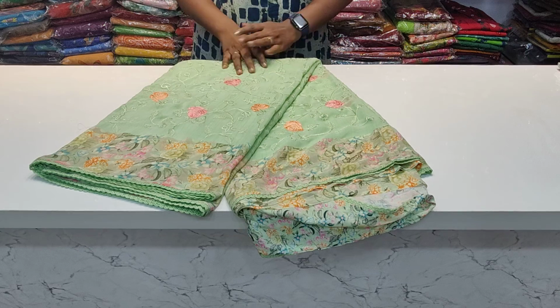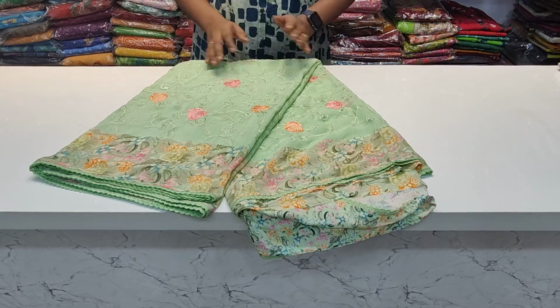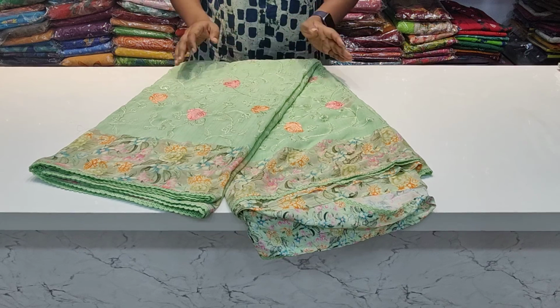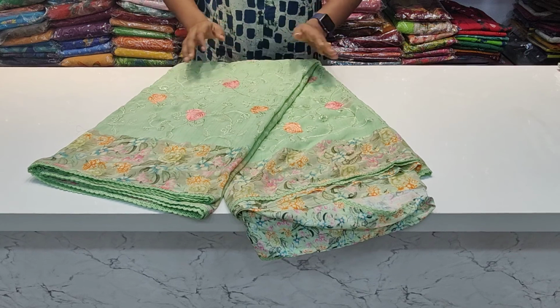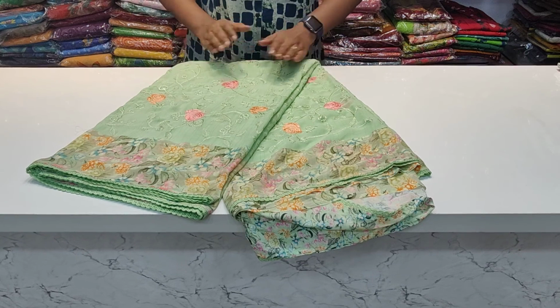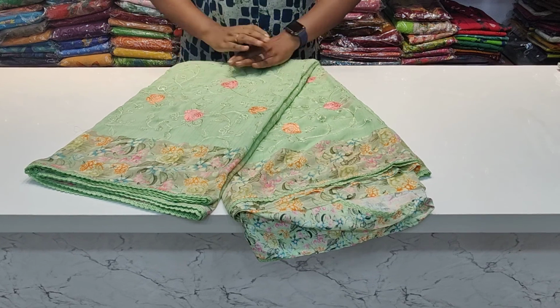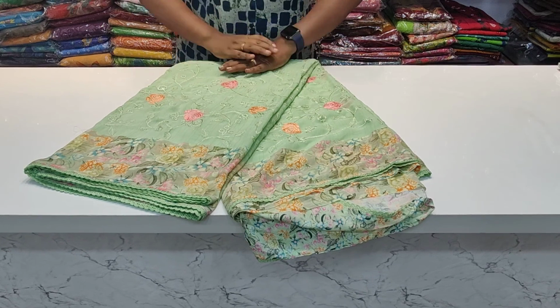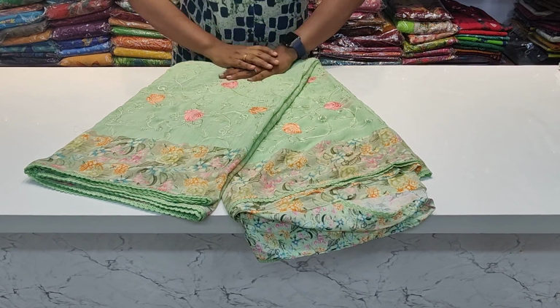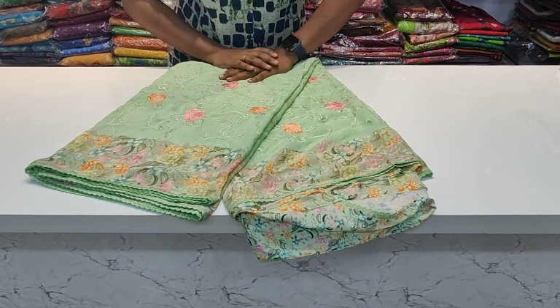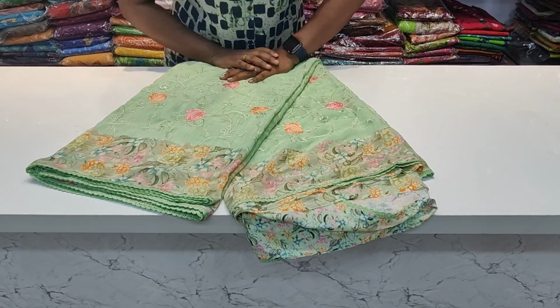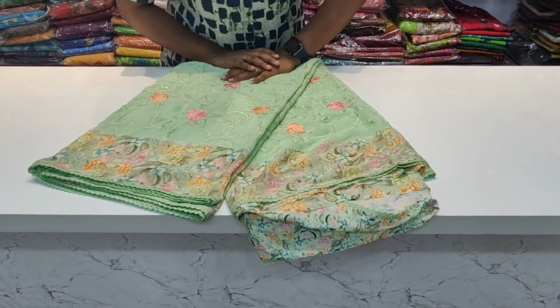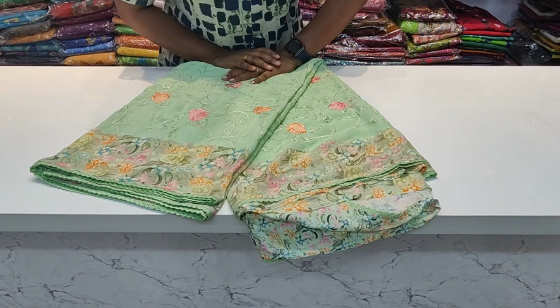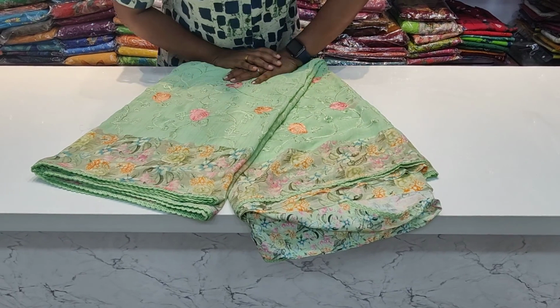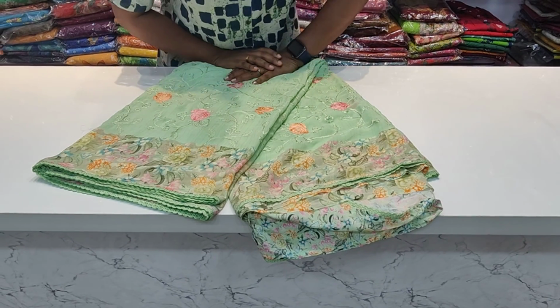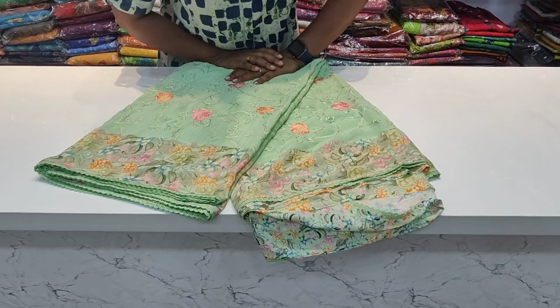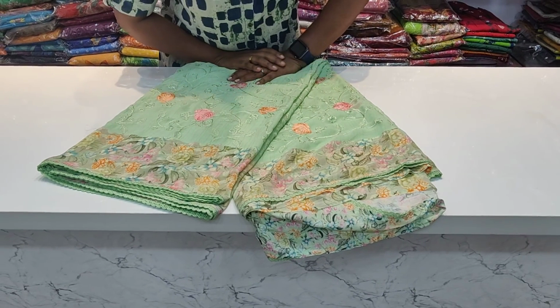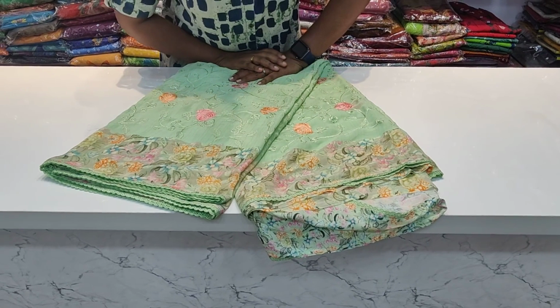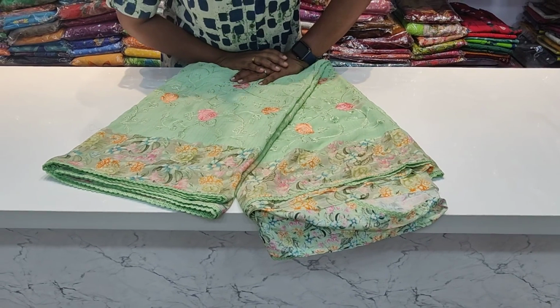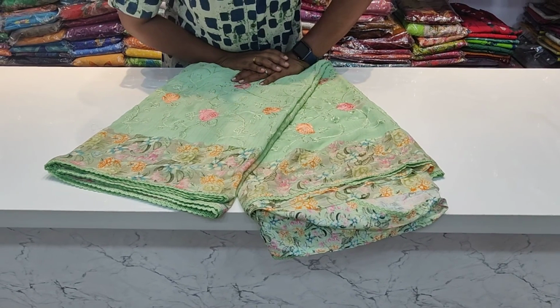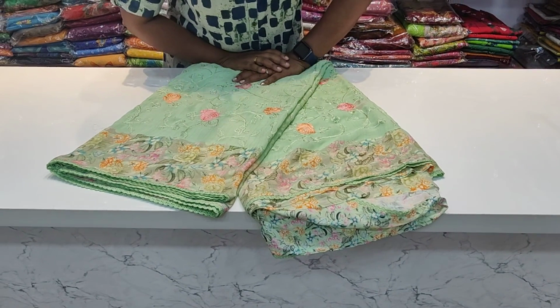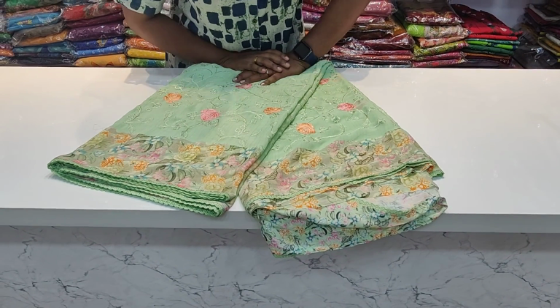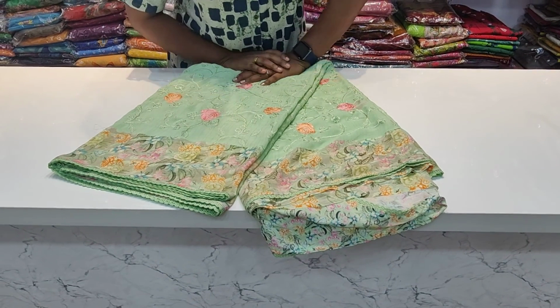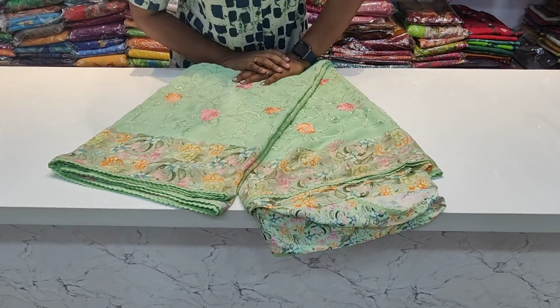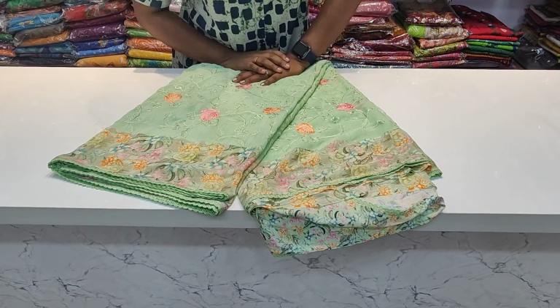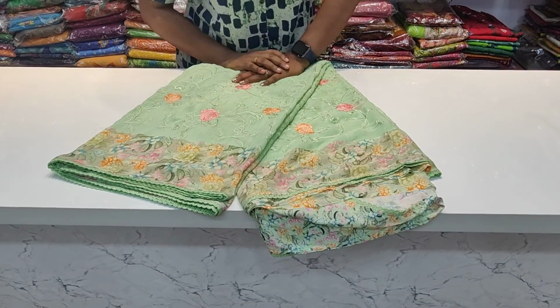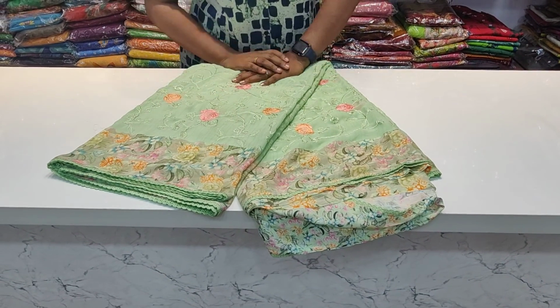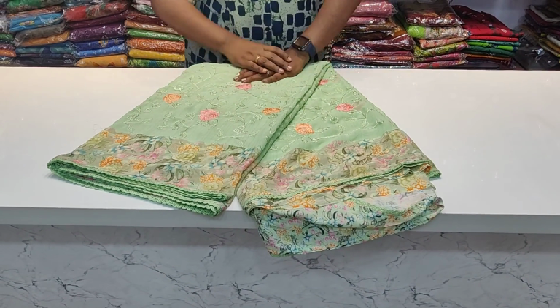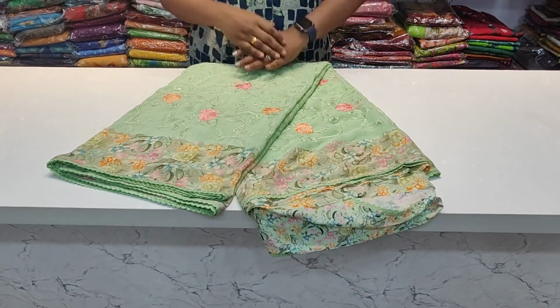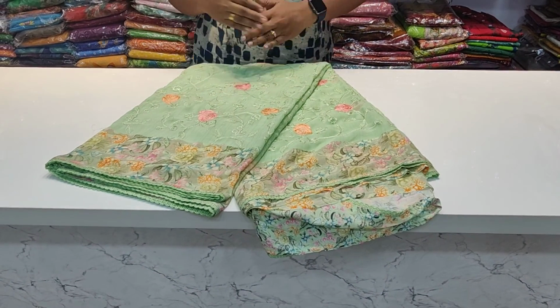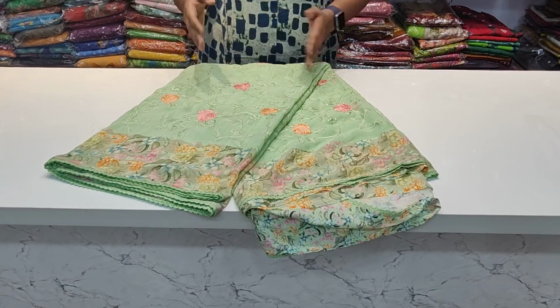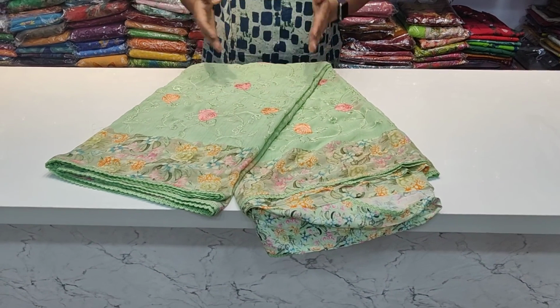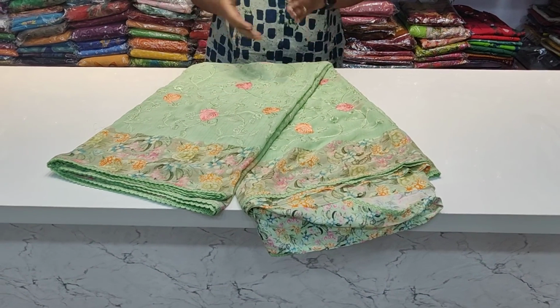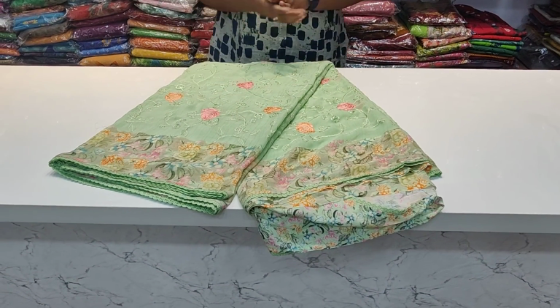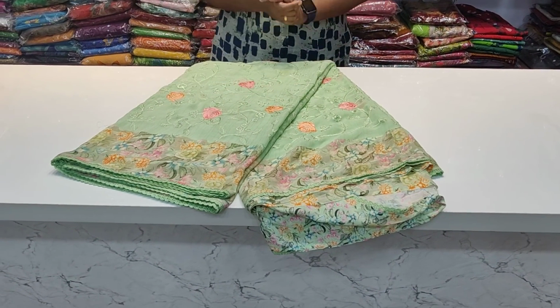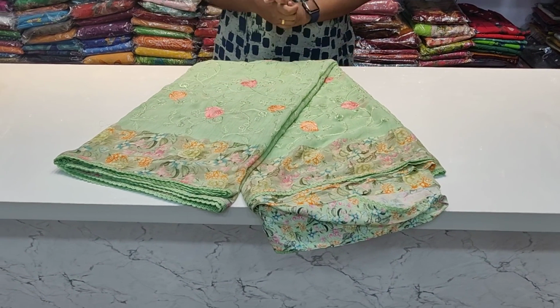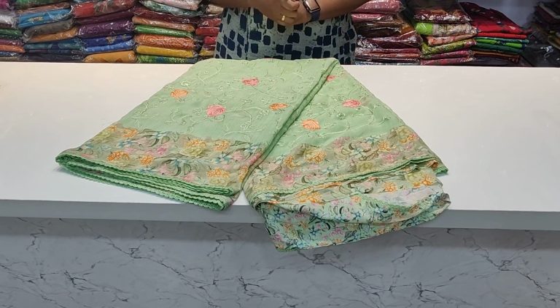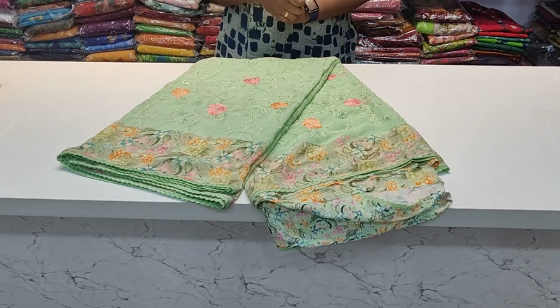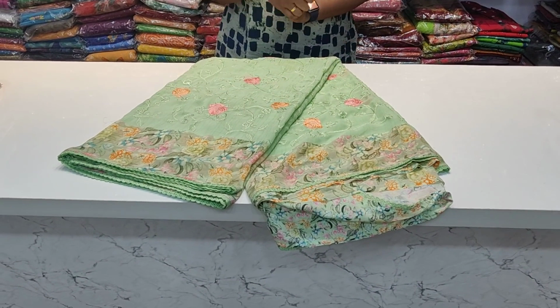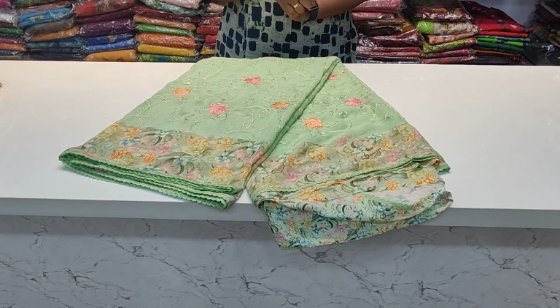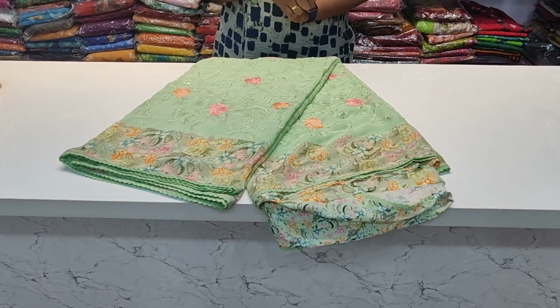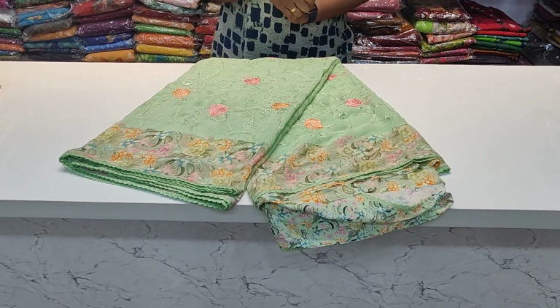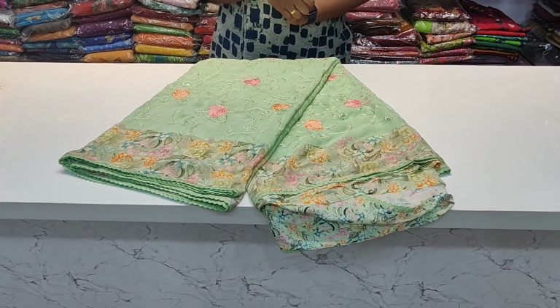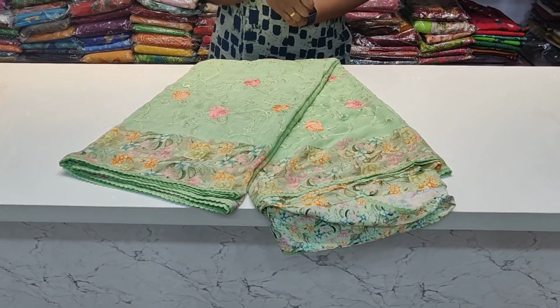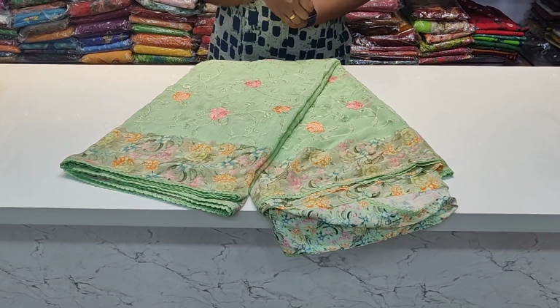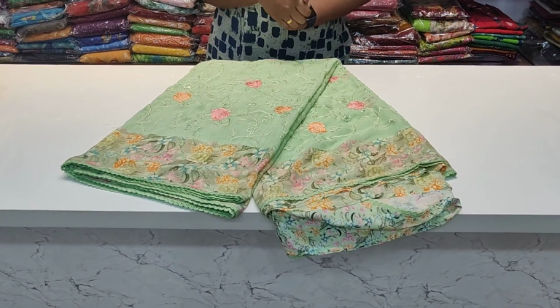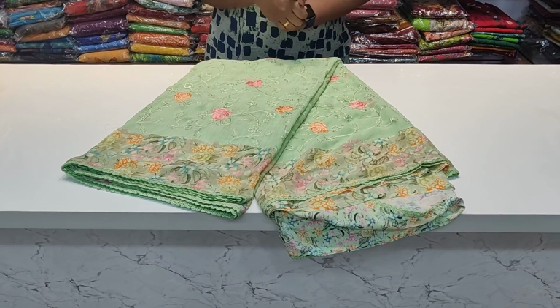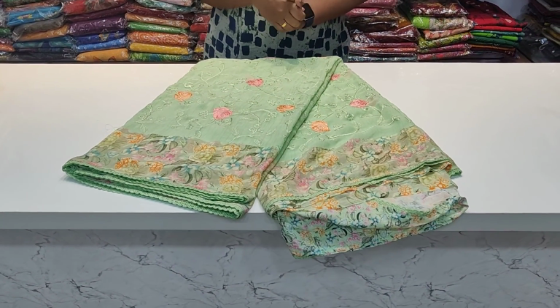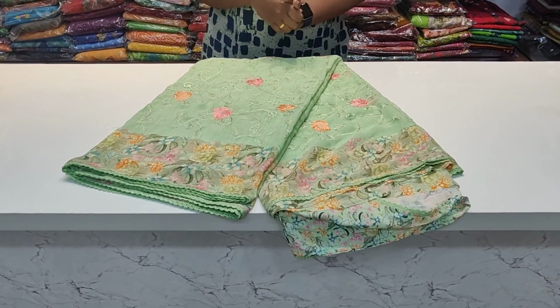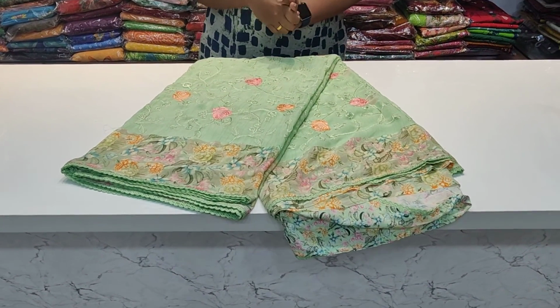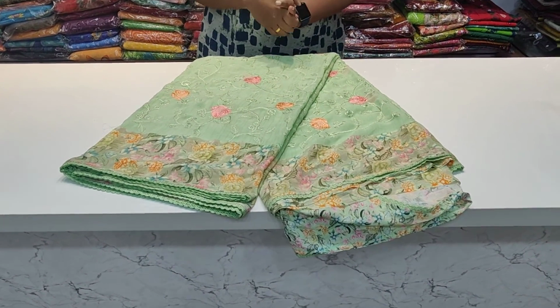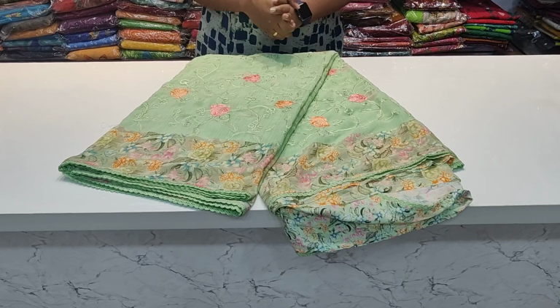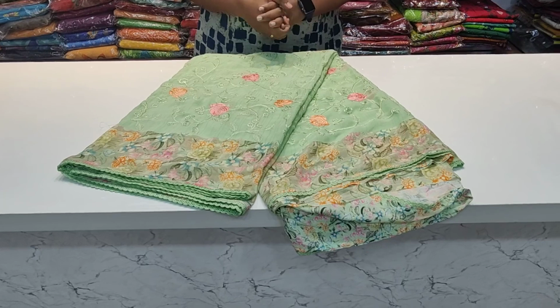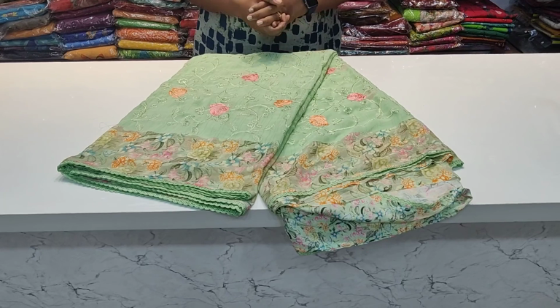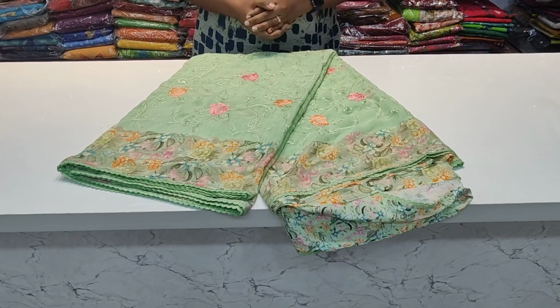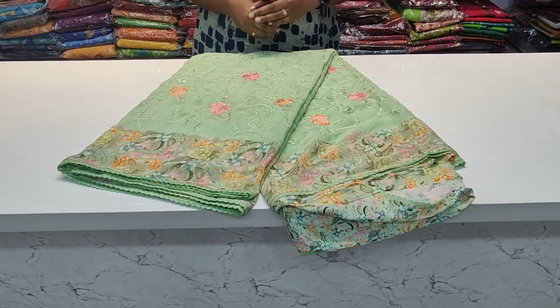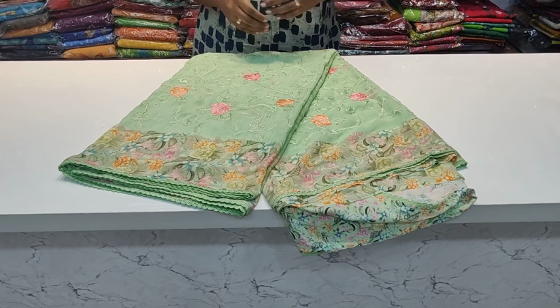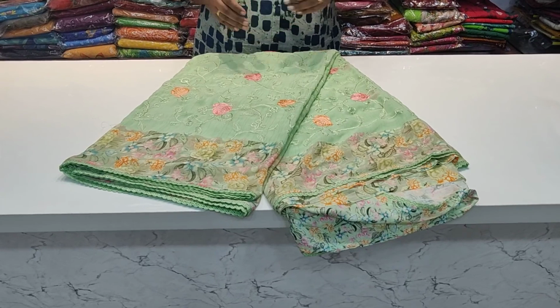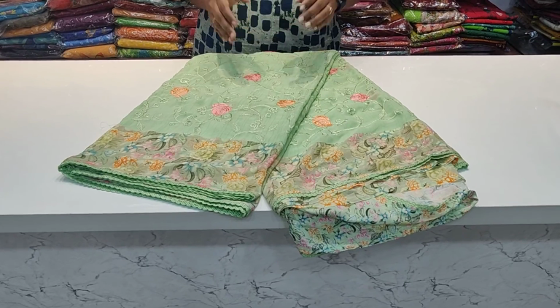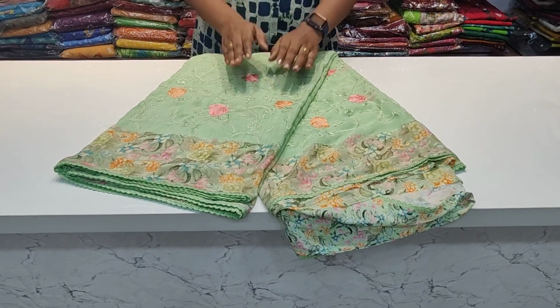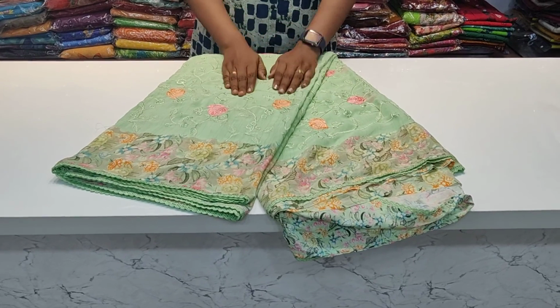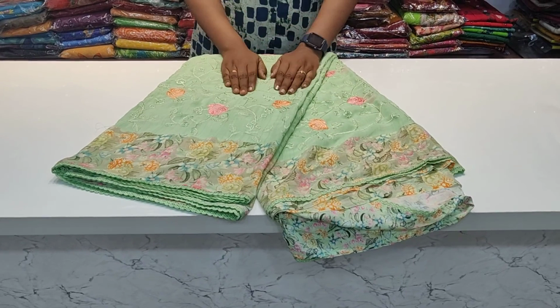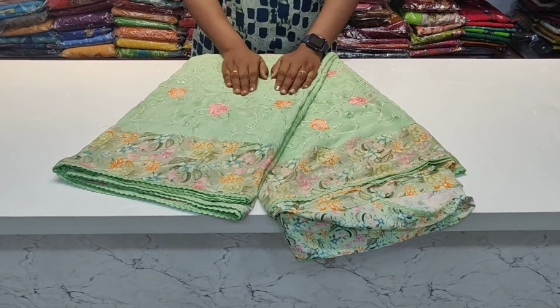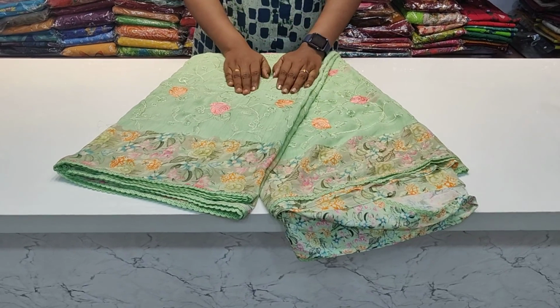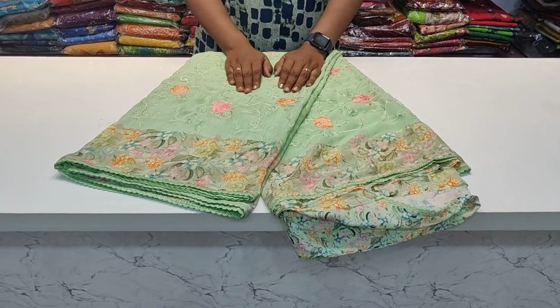Hi friends, welcome back to our channel, Sheetra Collection. This is a different collection — this one is the Lakshmepathy sari.